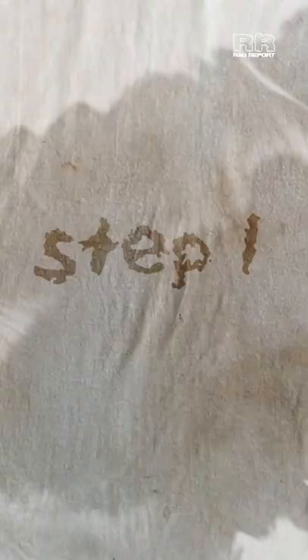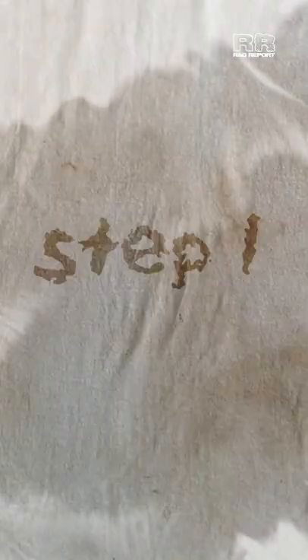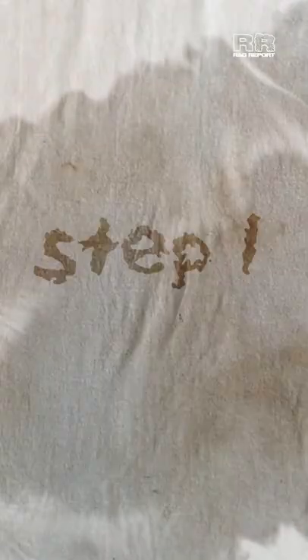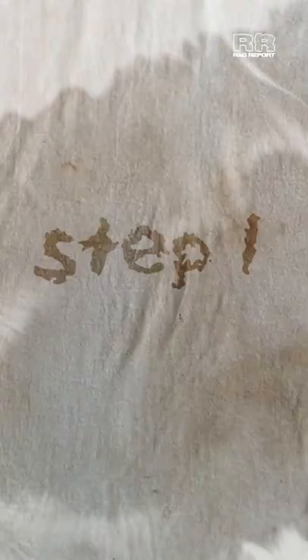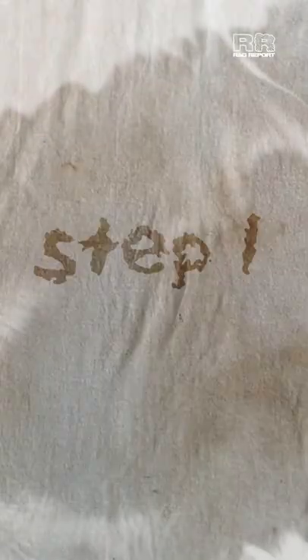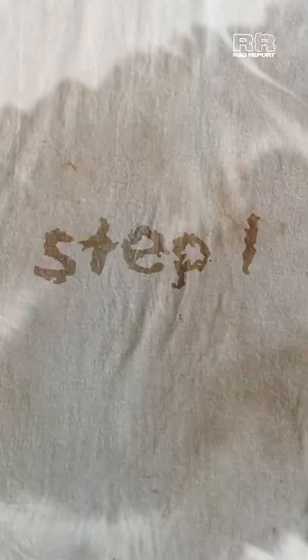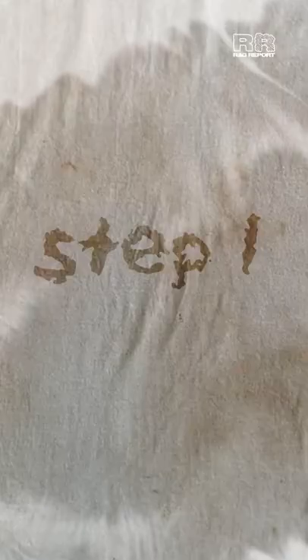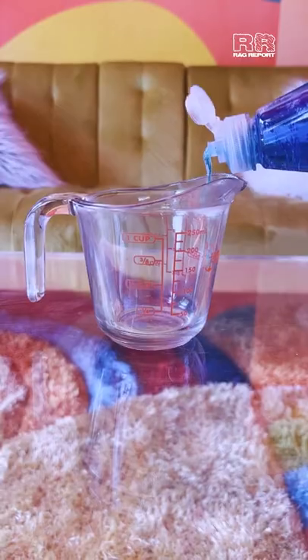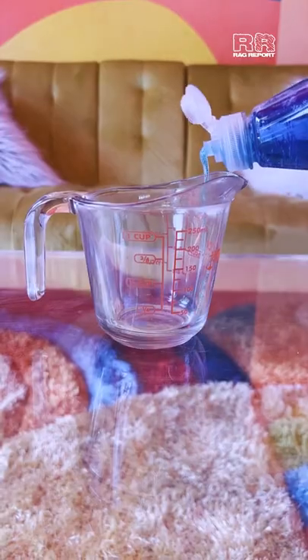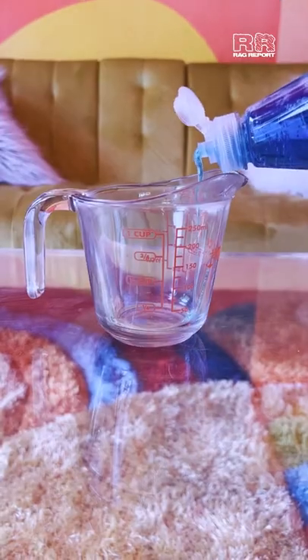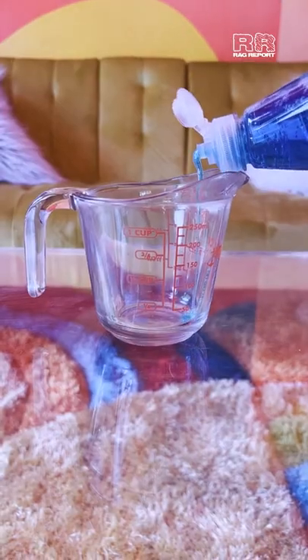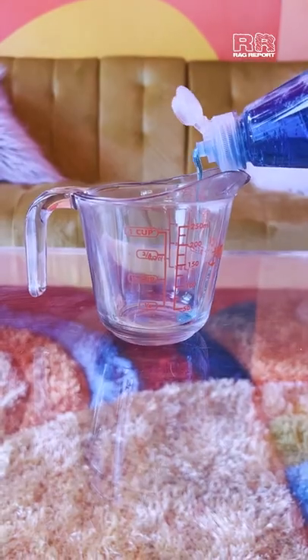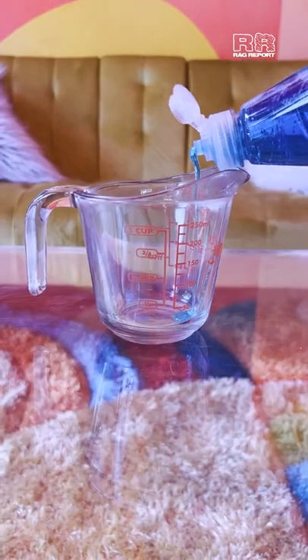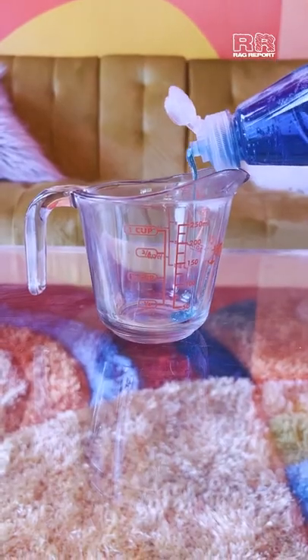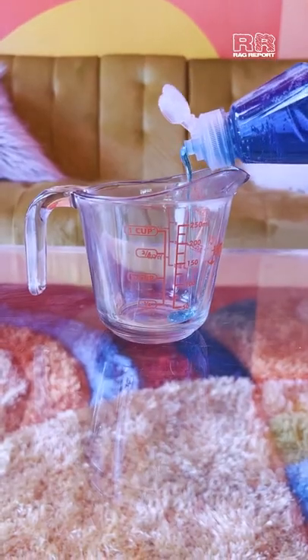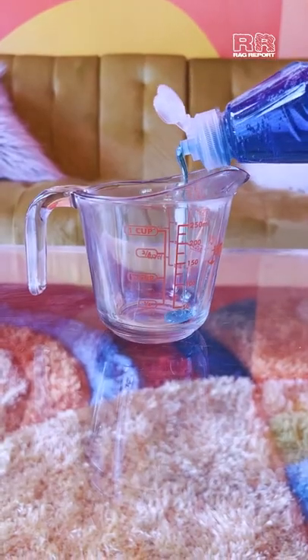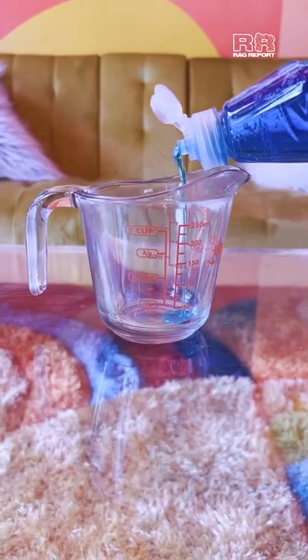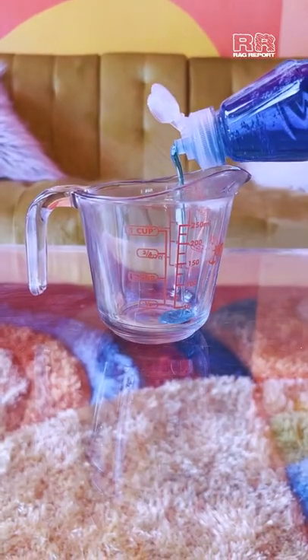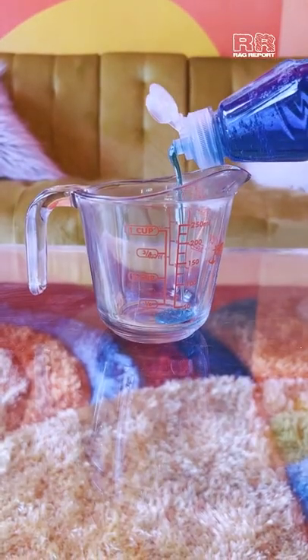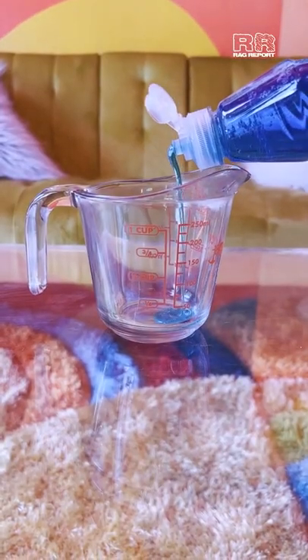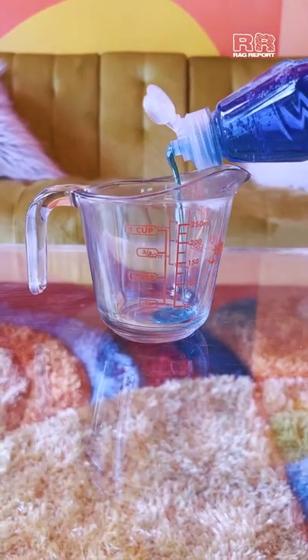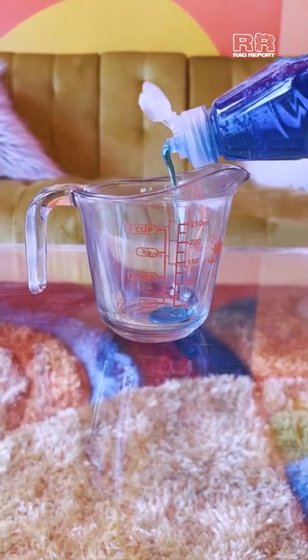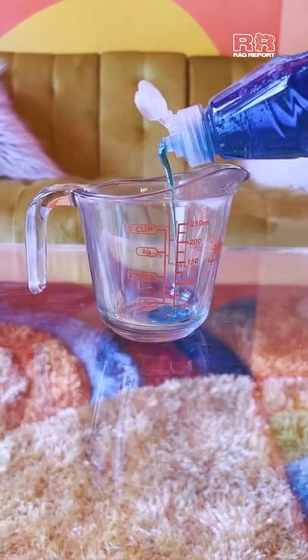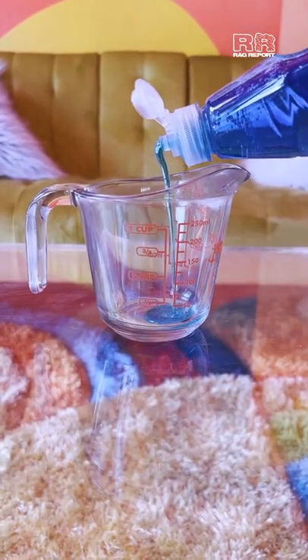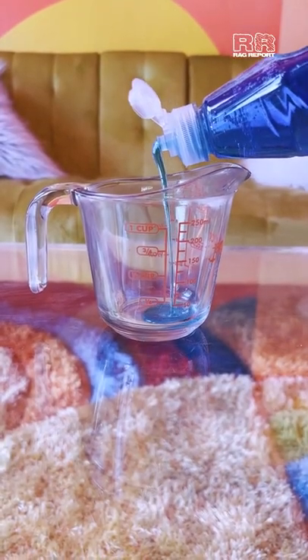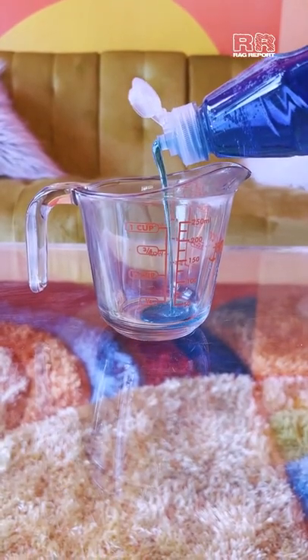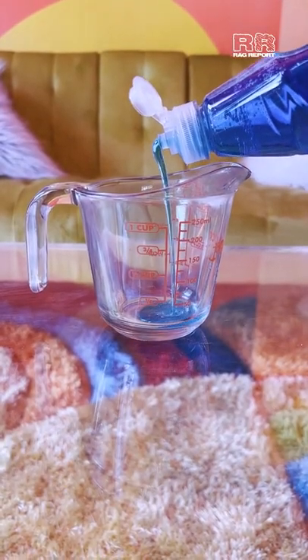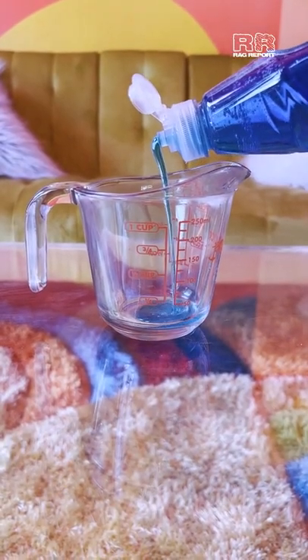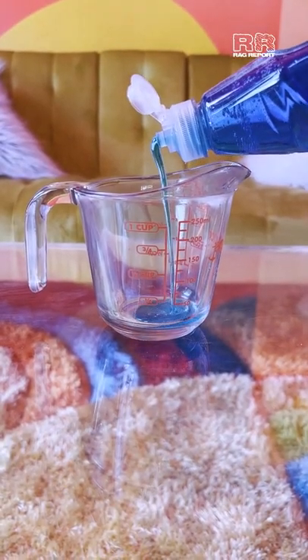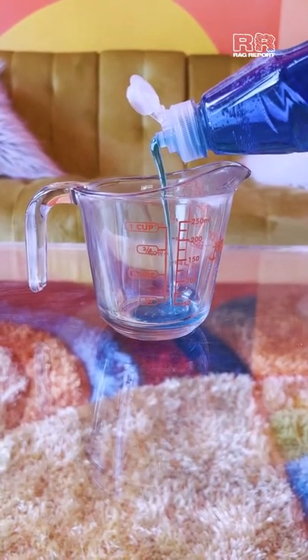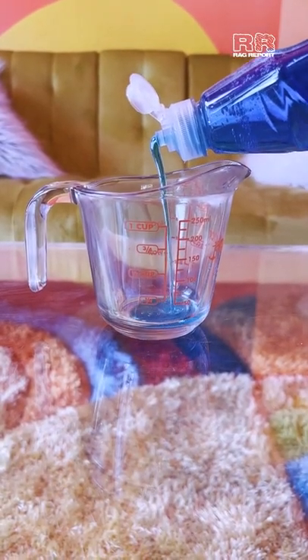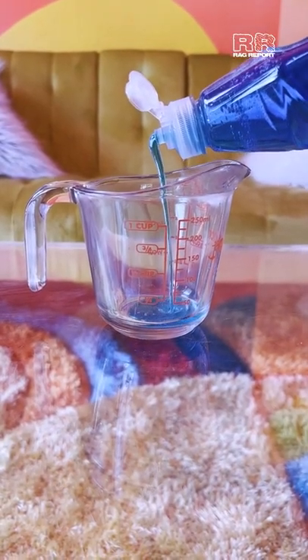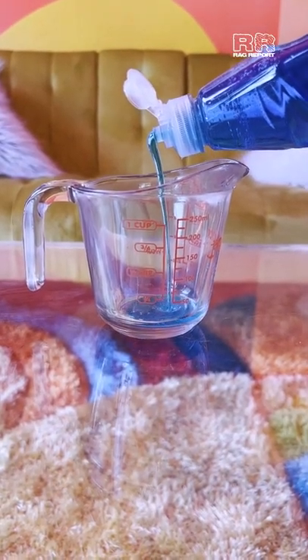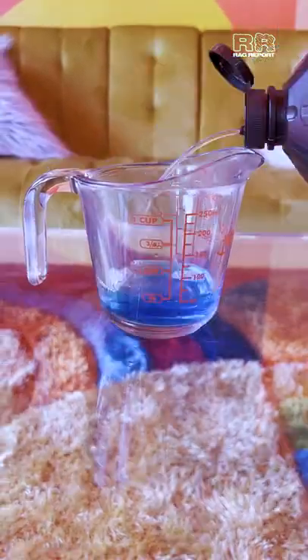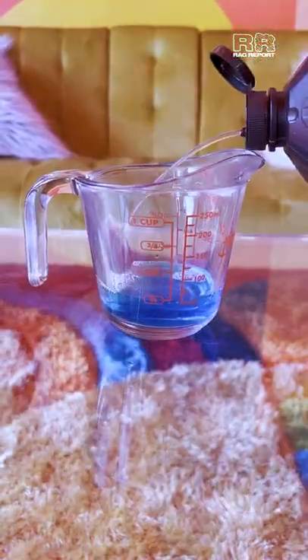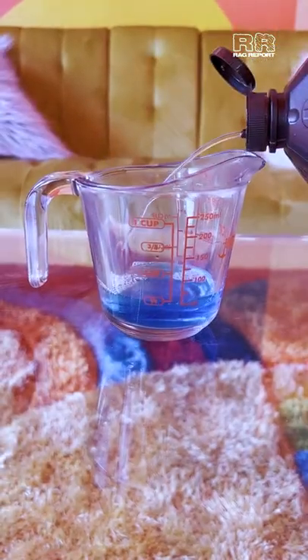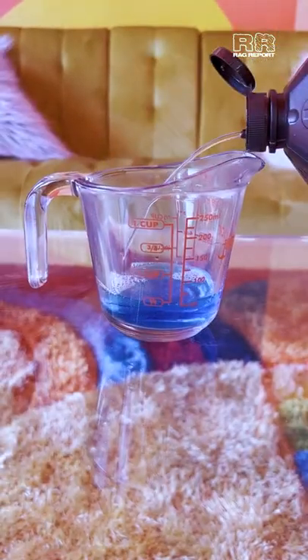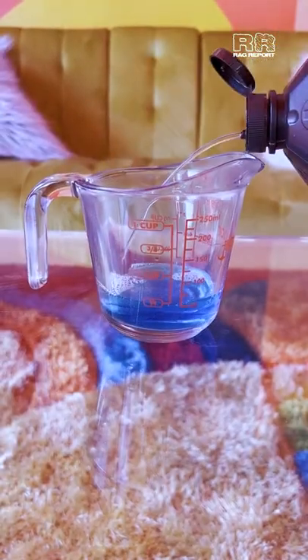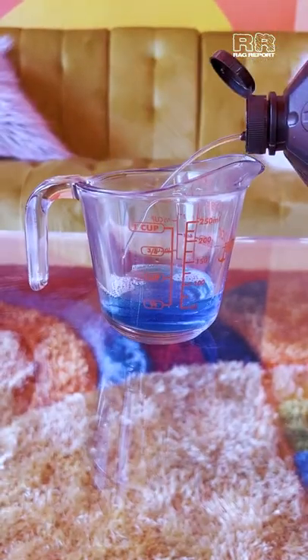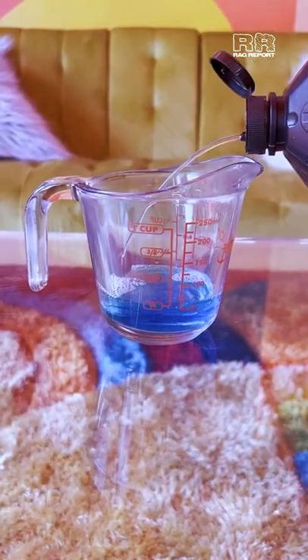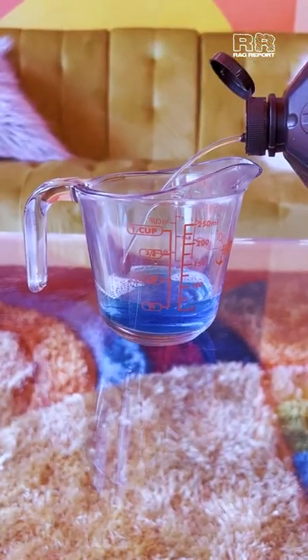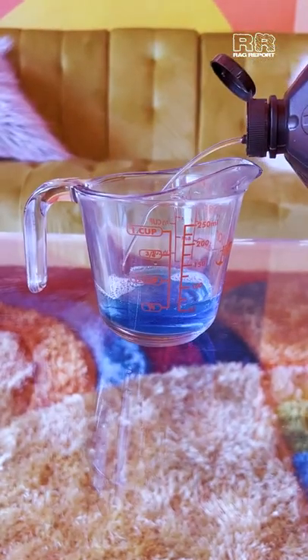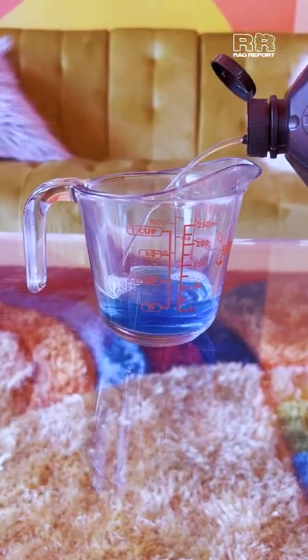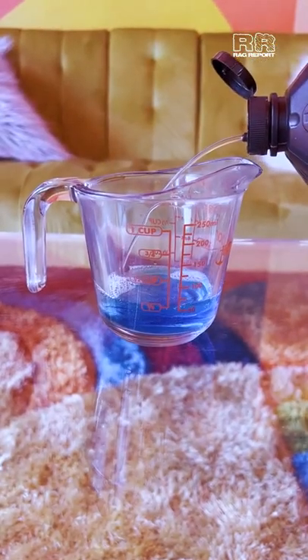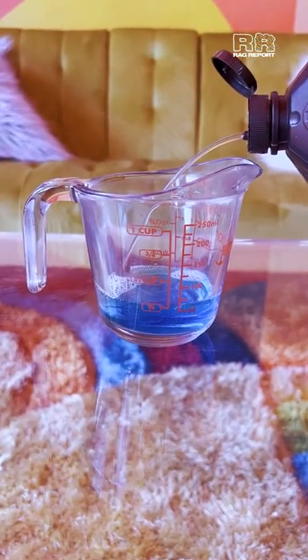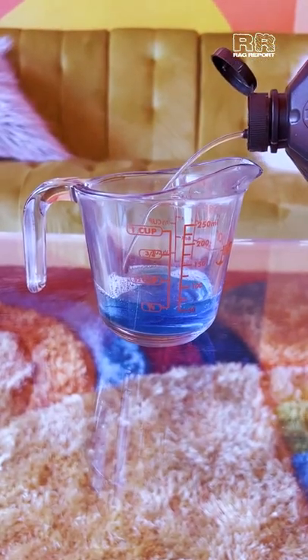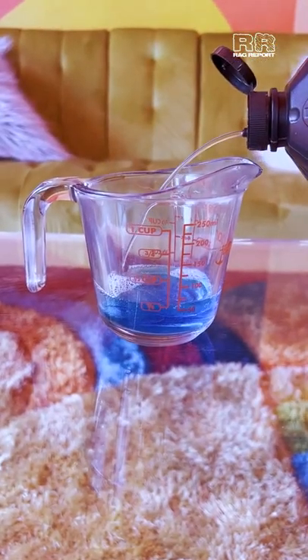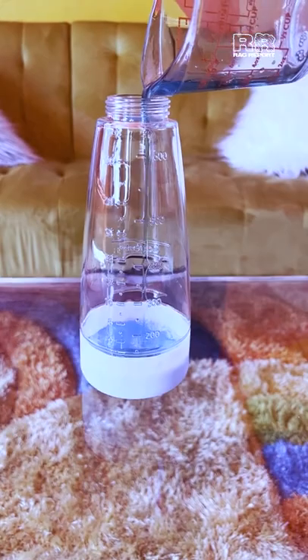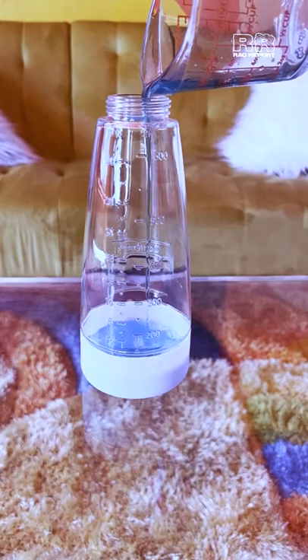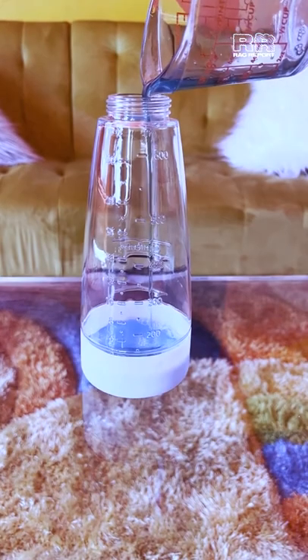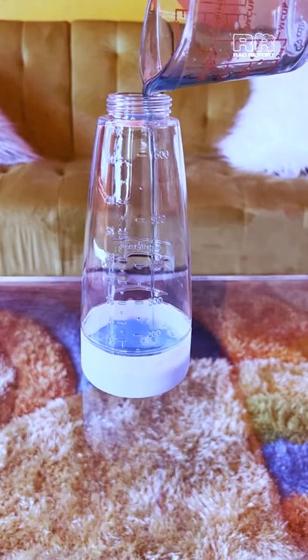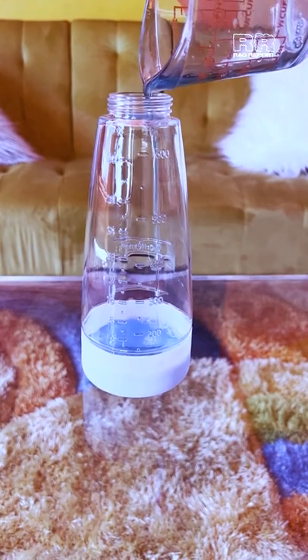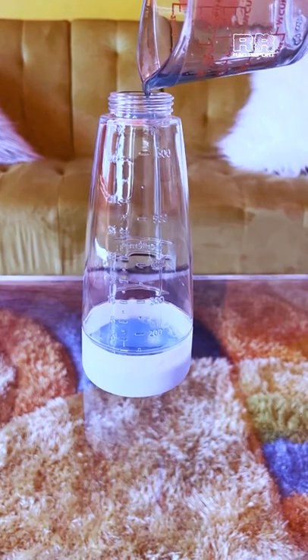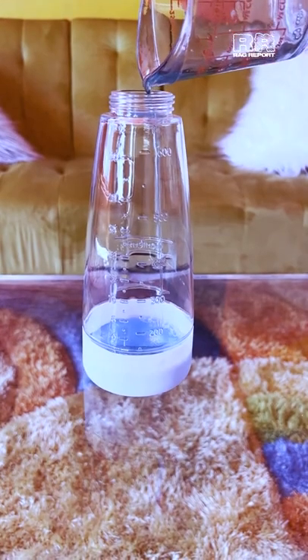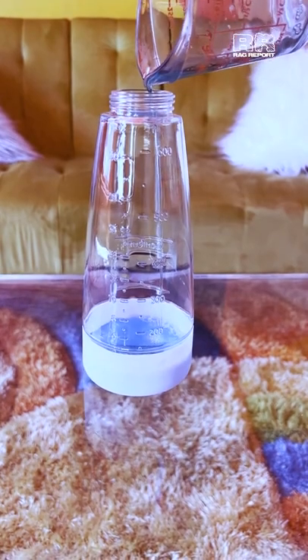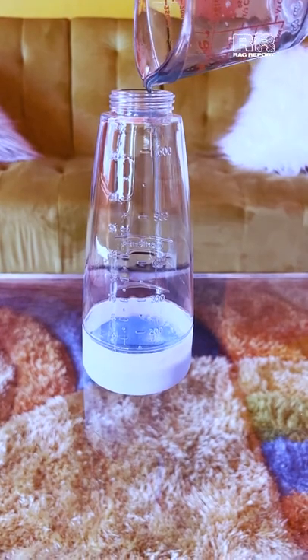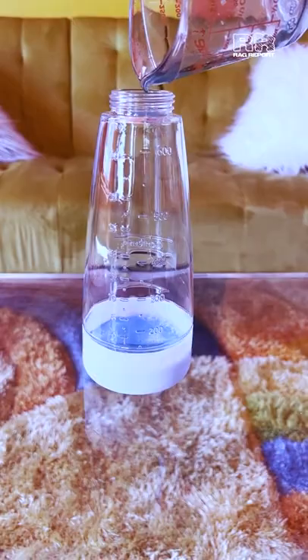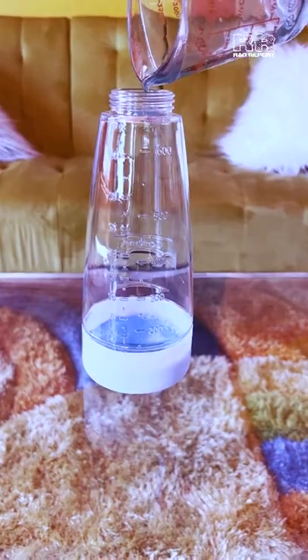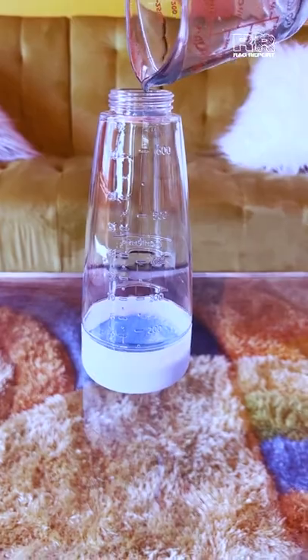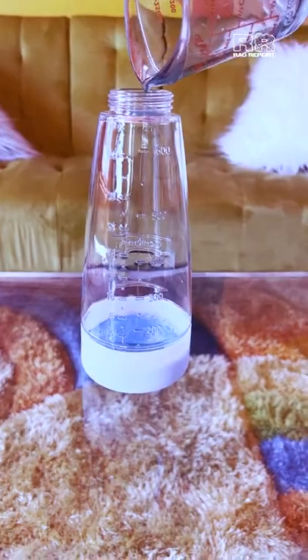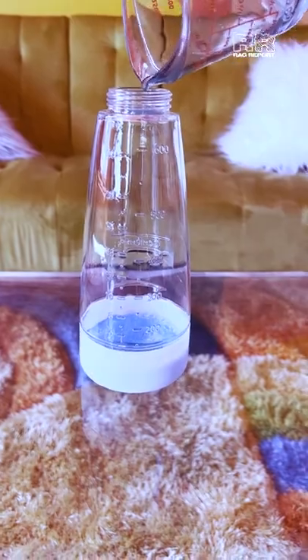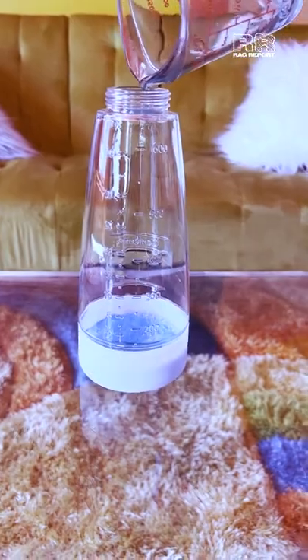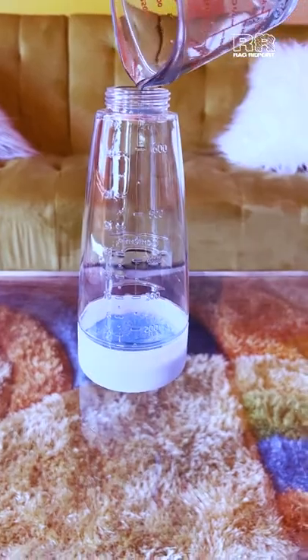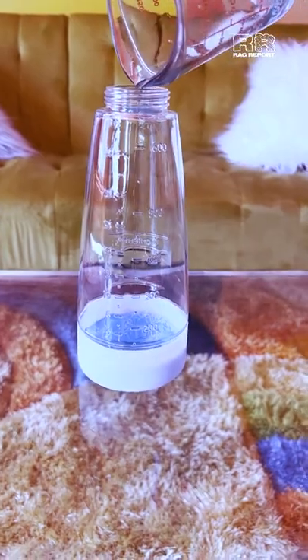Step 1. In a measuring cup, mix one part dishwashing soap and two parts hydrogen peroxide. Then pour your mixture into a spray bottle.